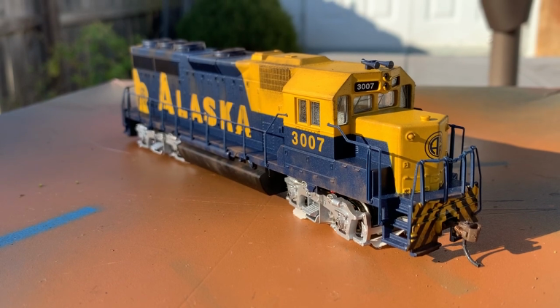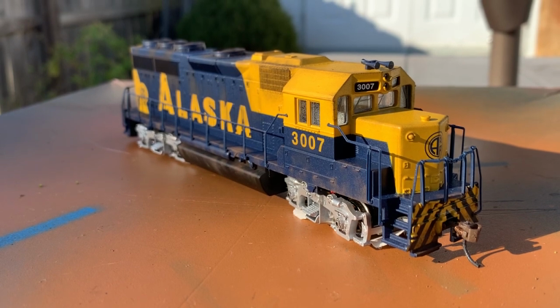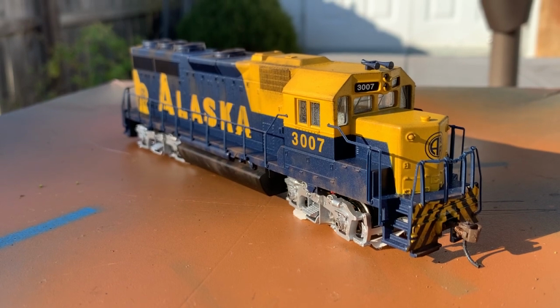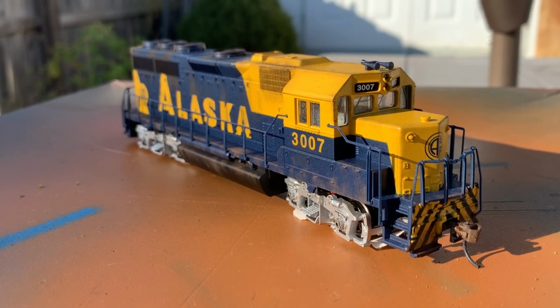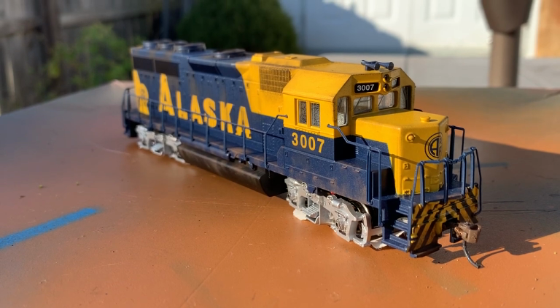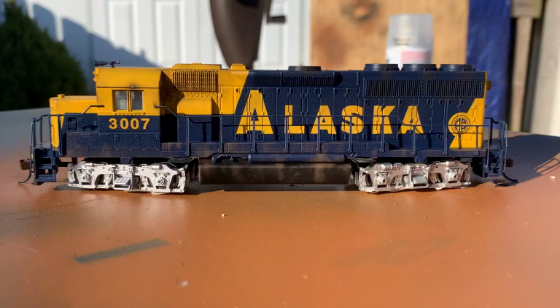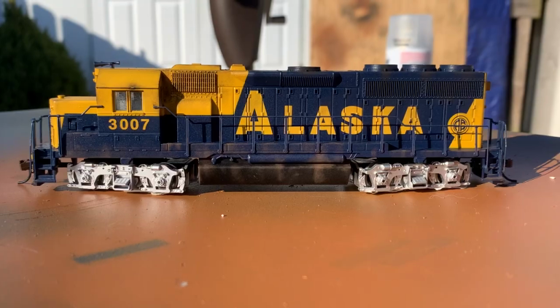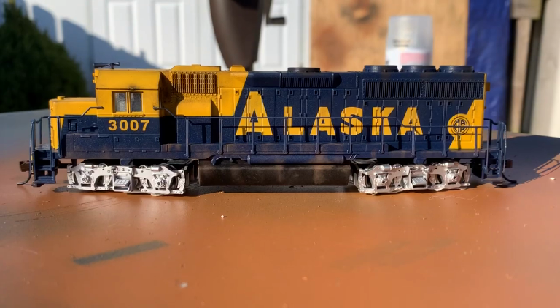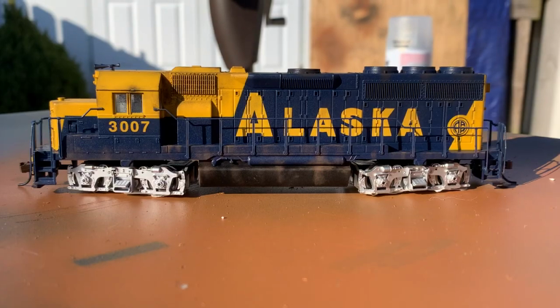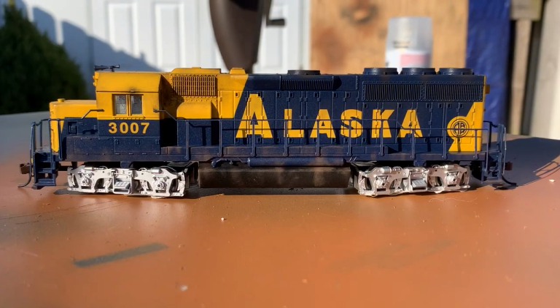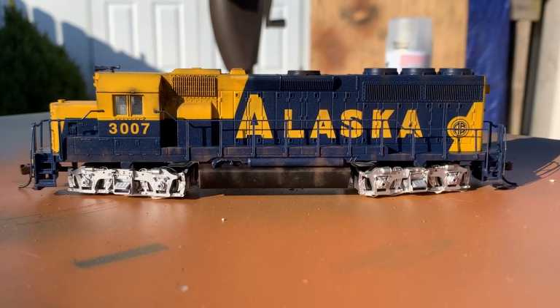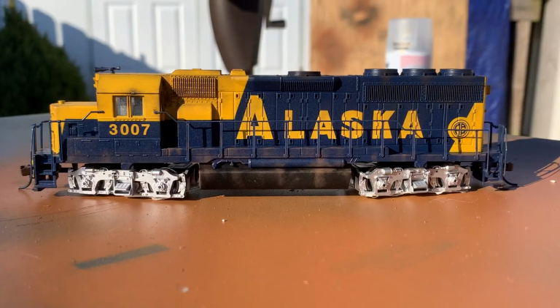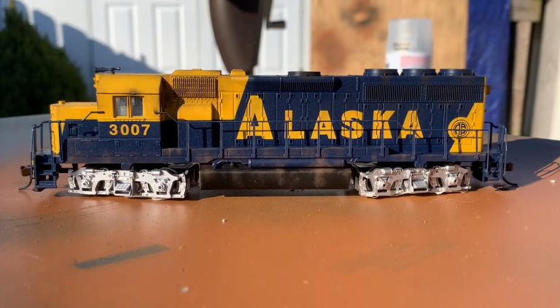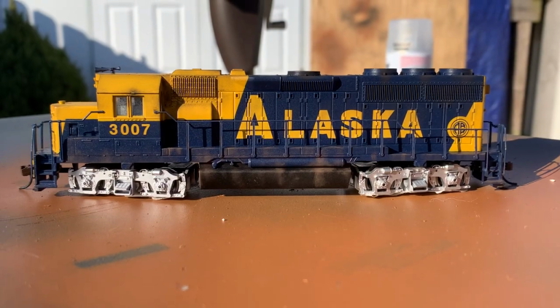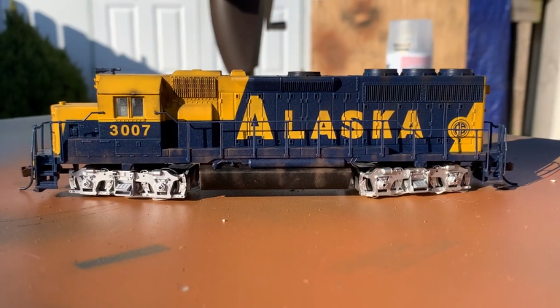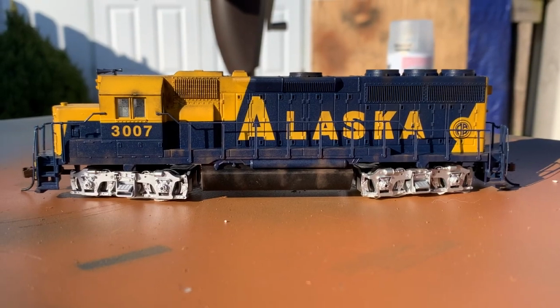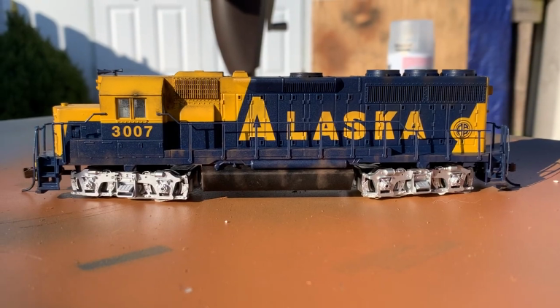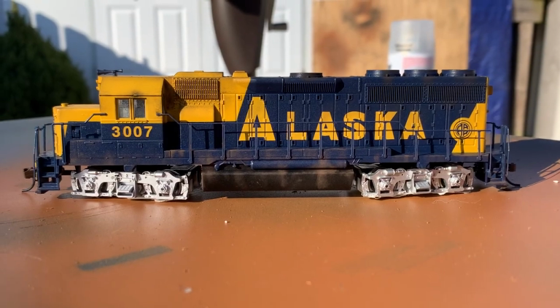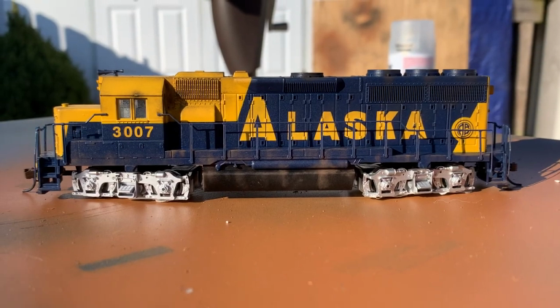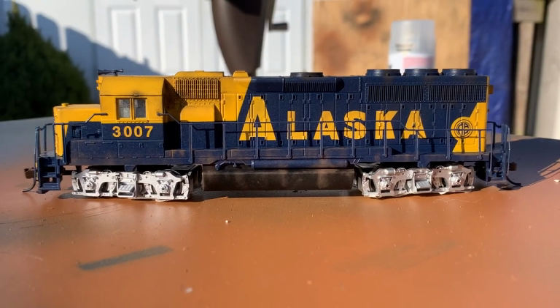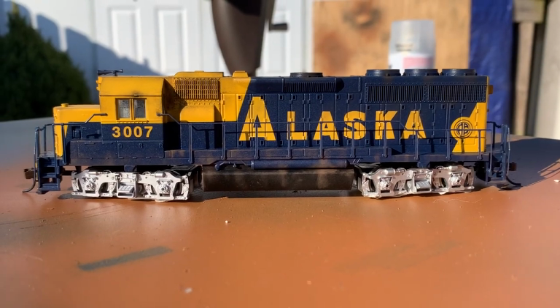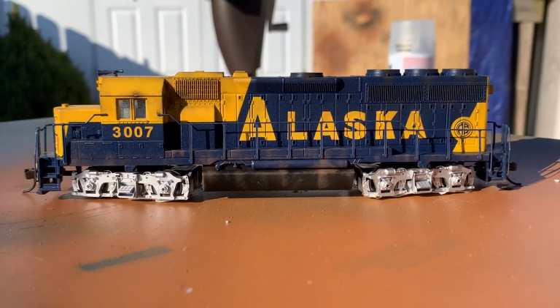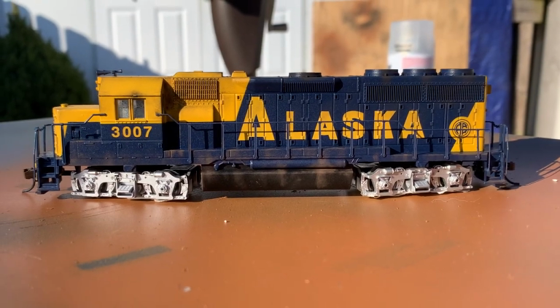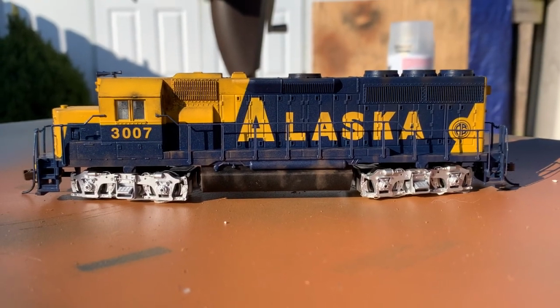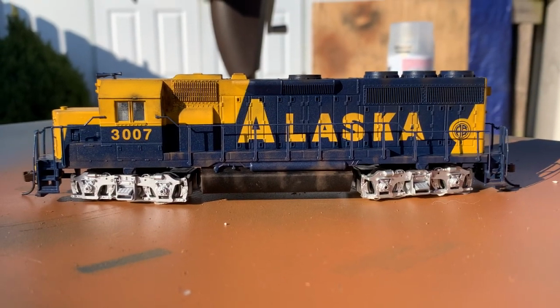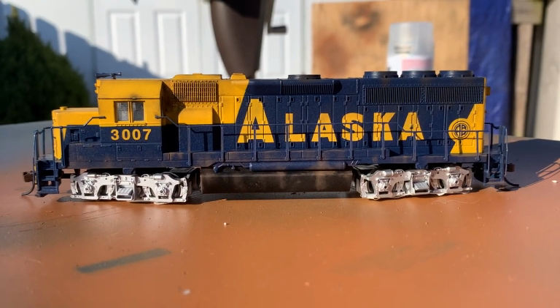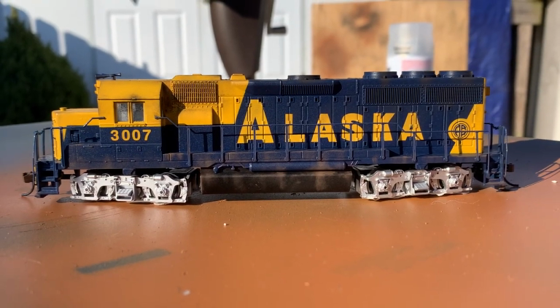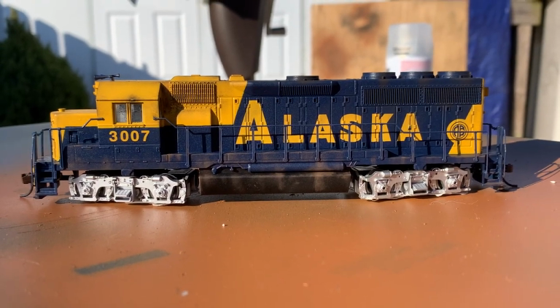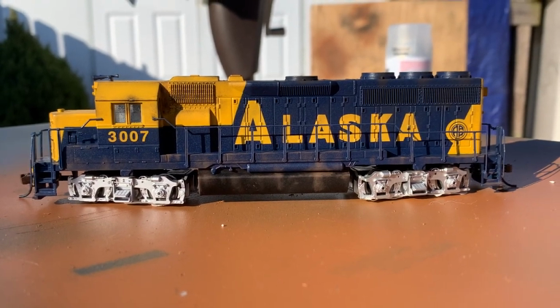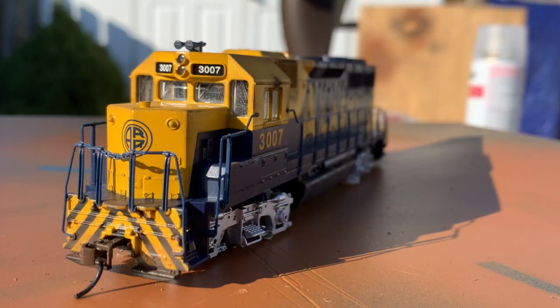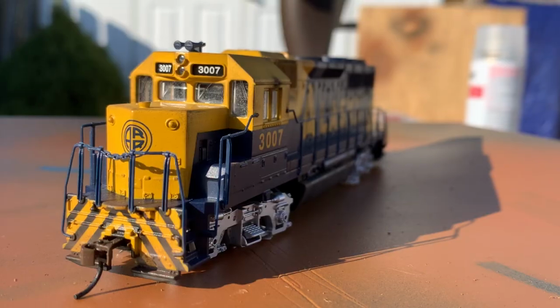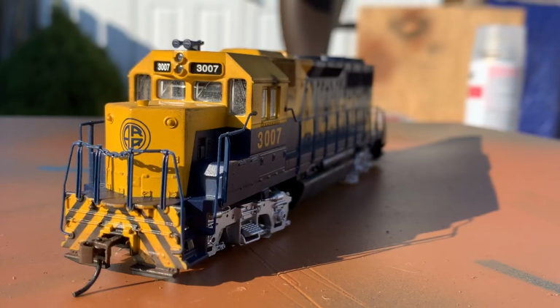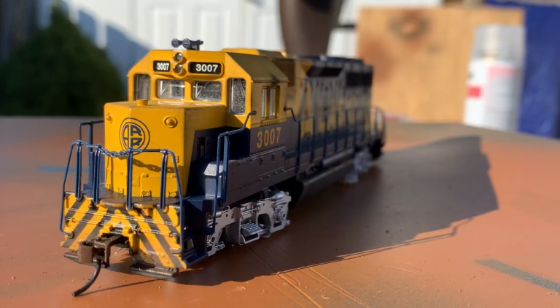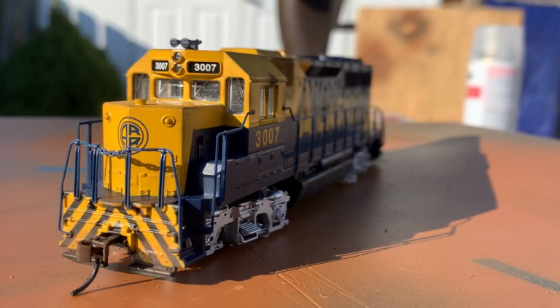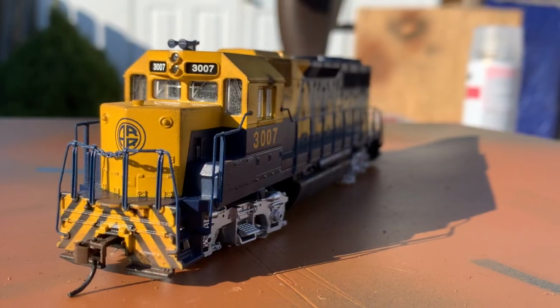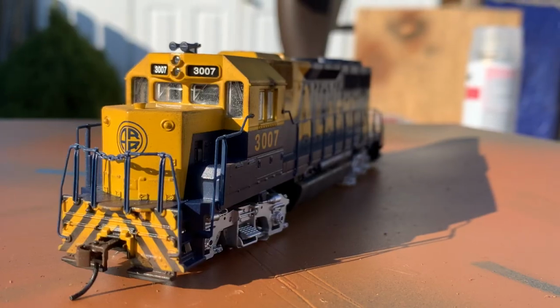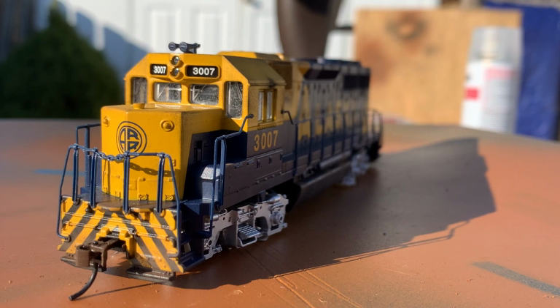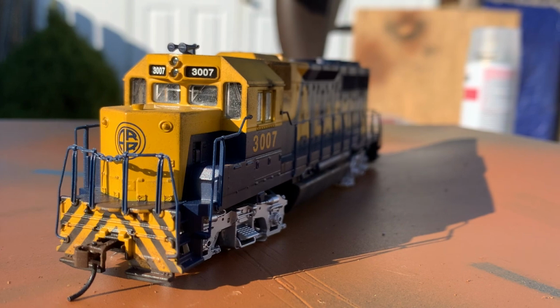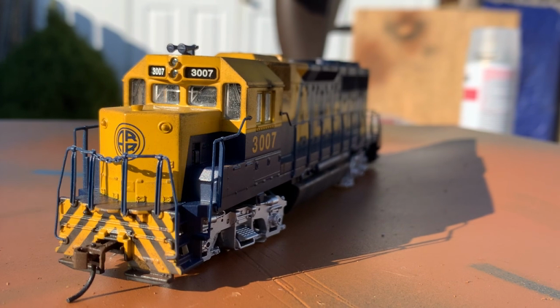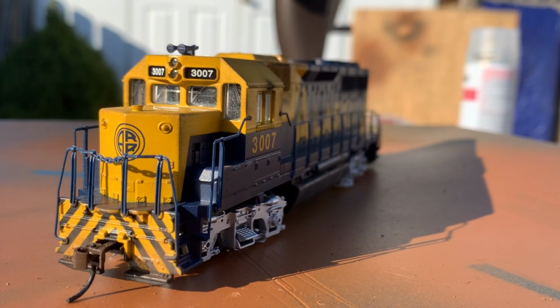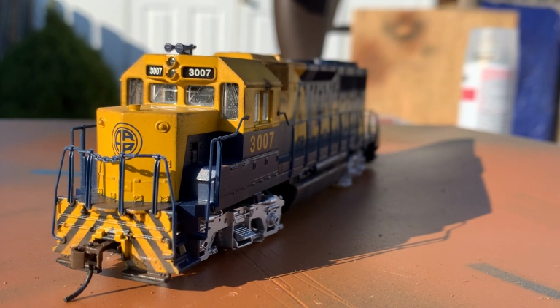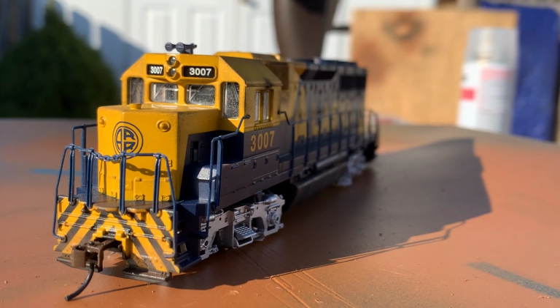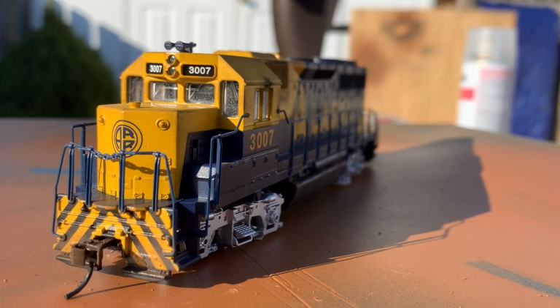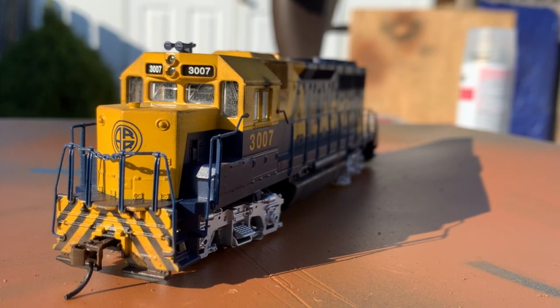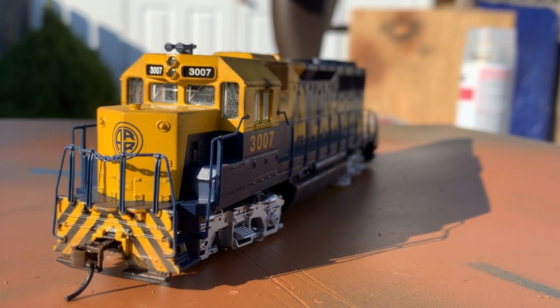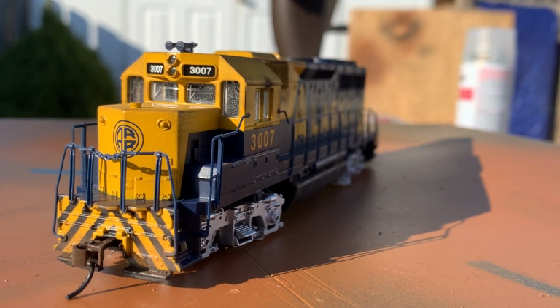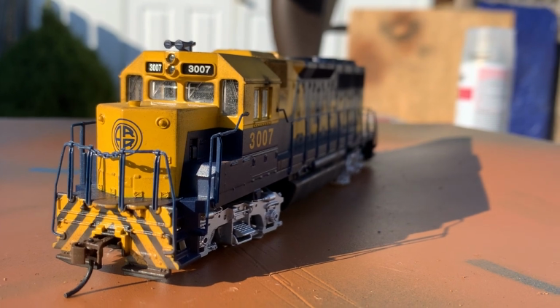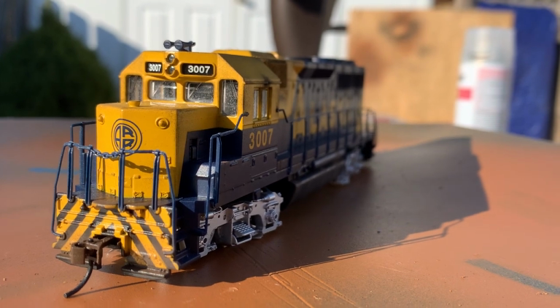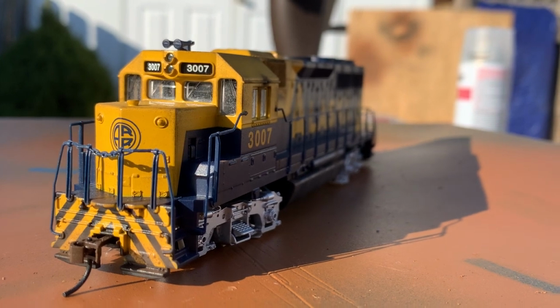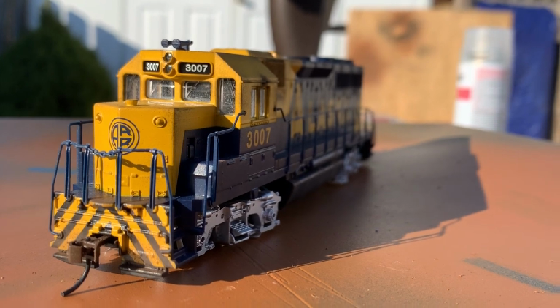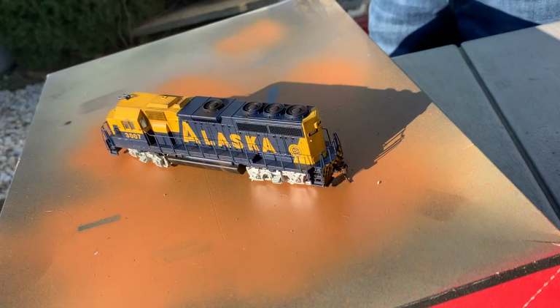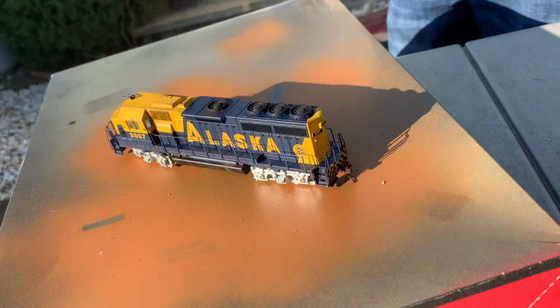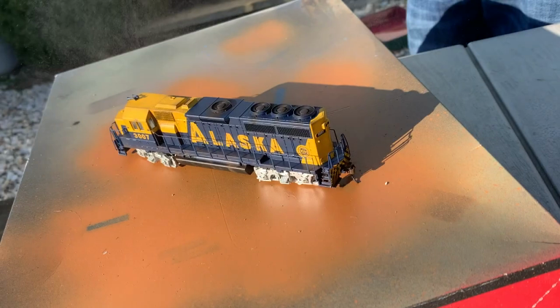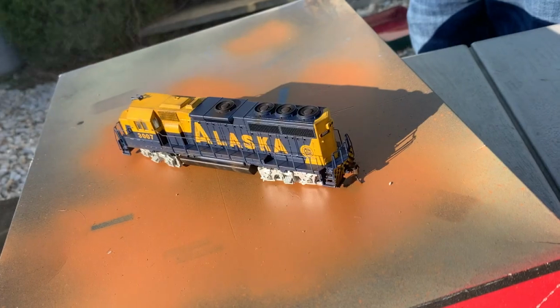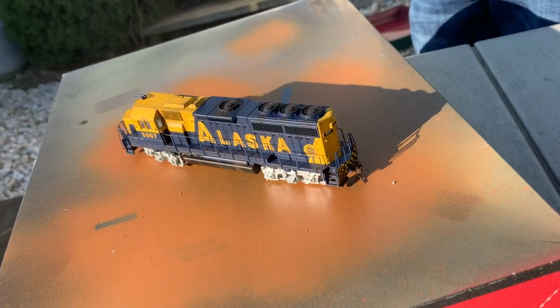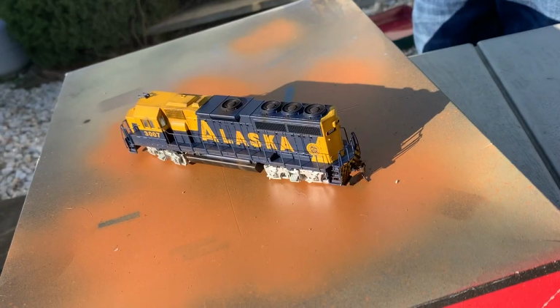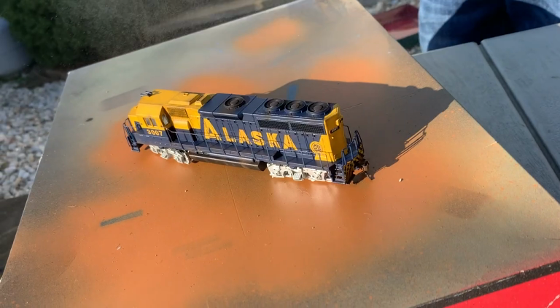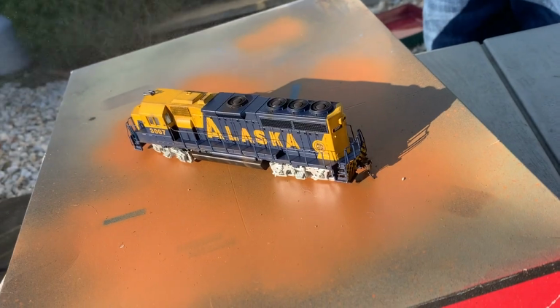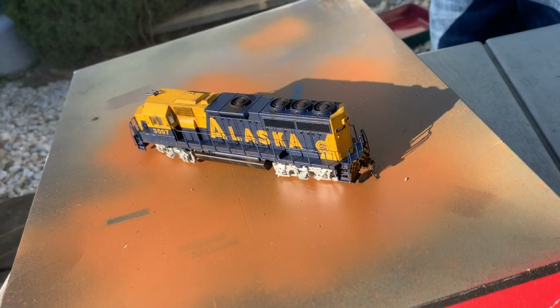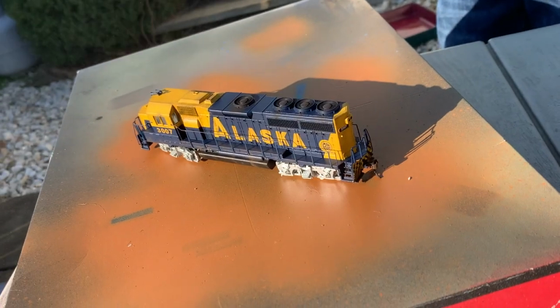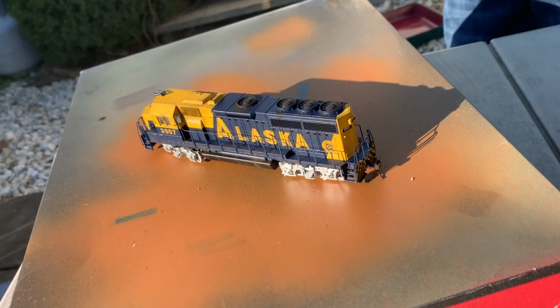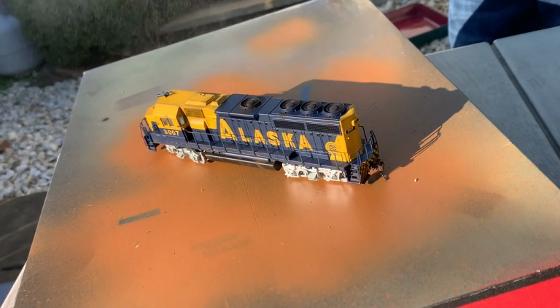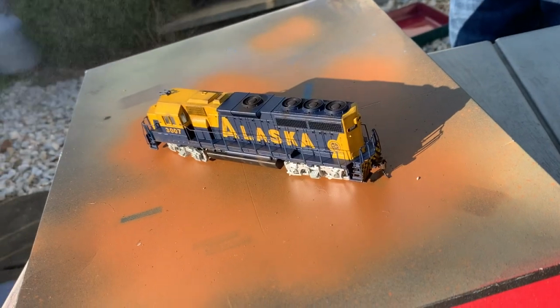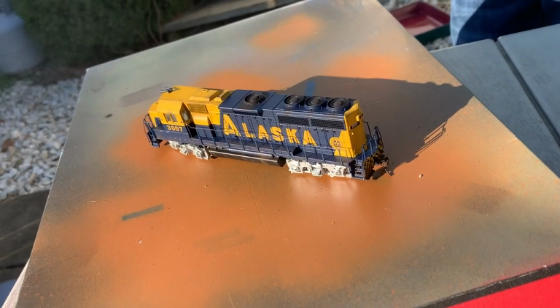With all of that, the locomotive was pretty much done. All I needed to do was to lock those powders in place, and to do so I would go back to my MatClear, adding the second coat.